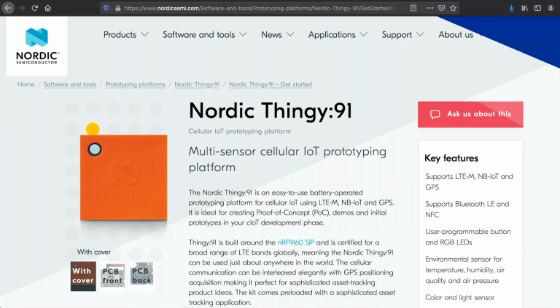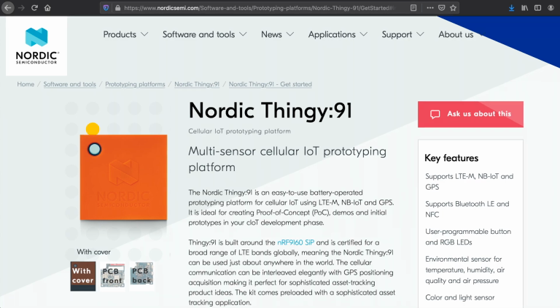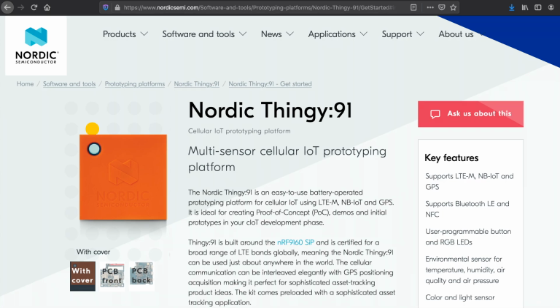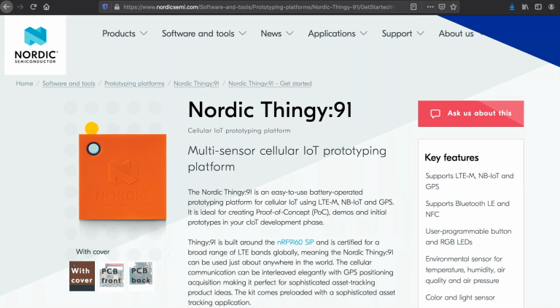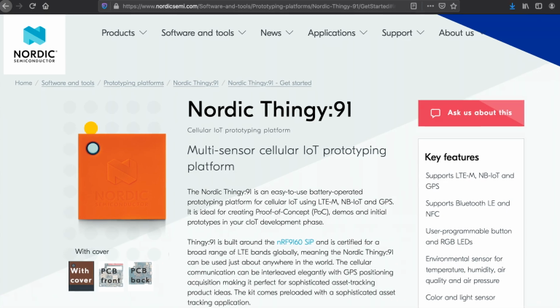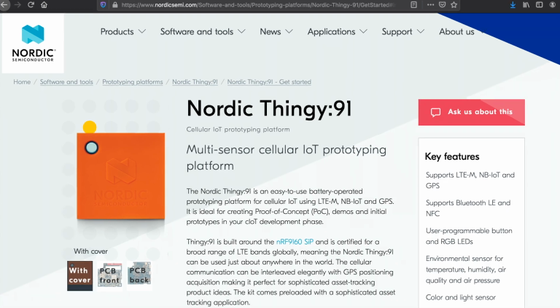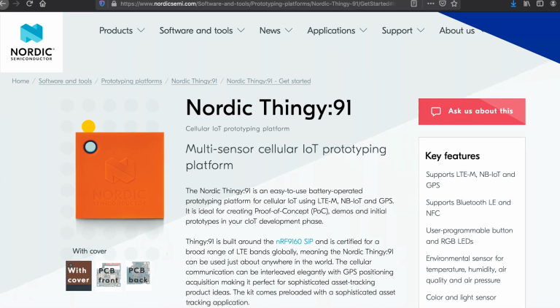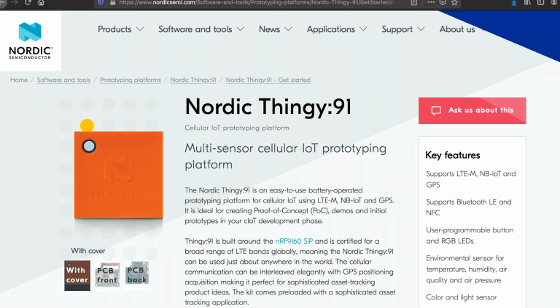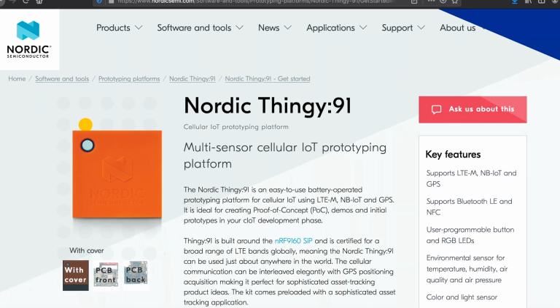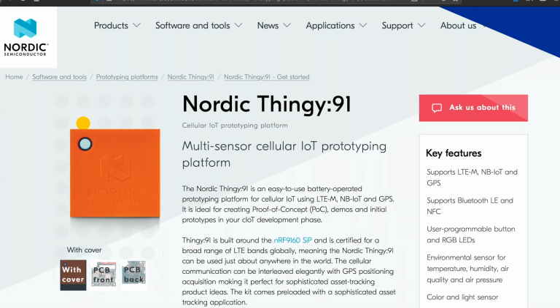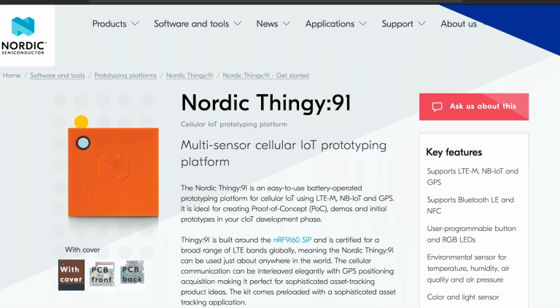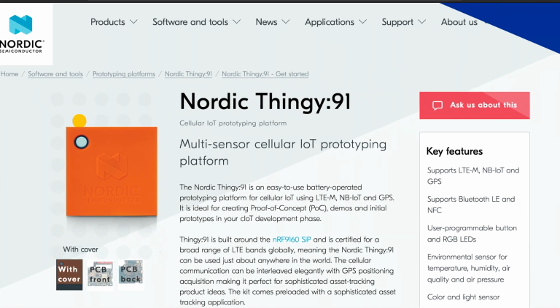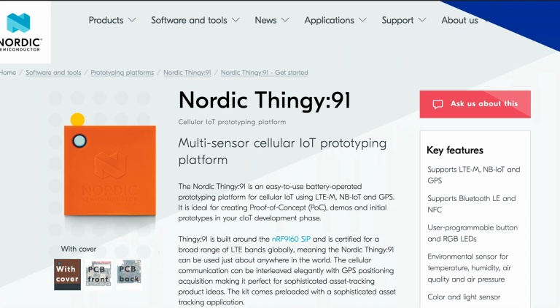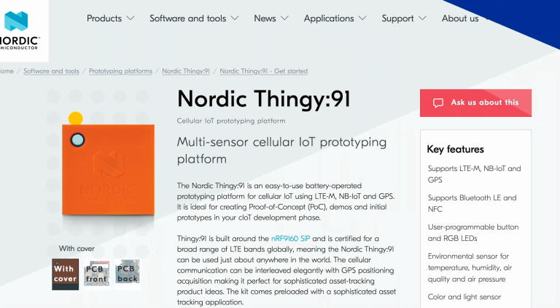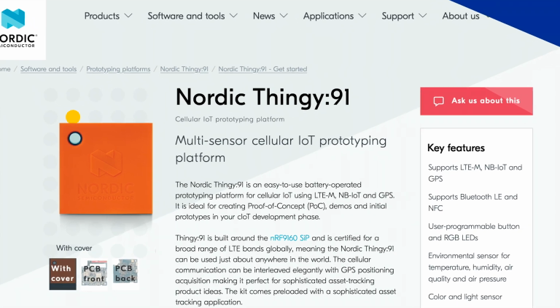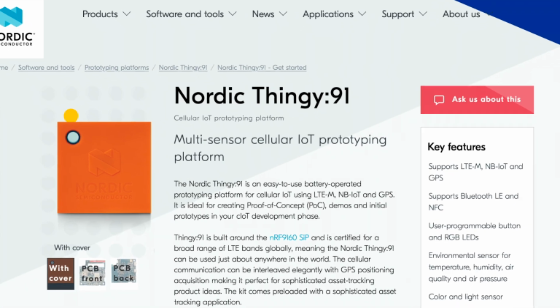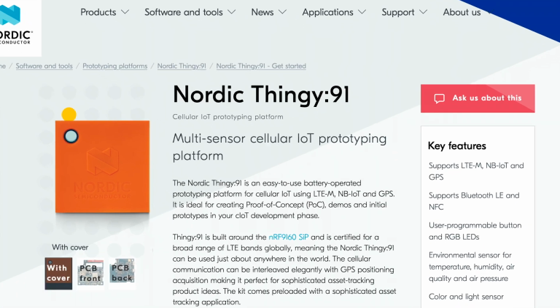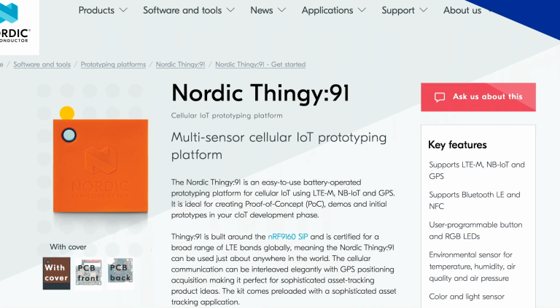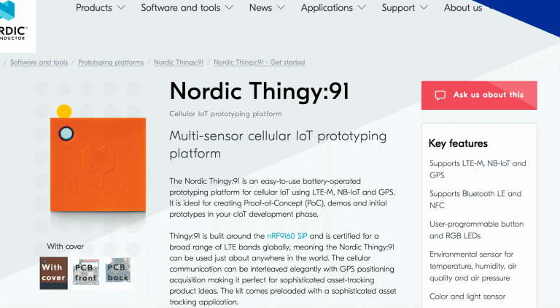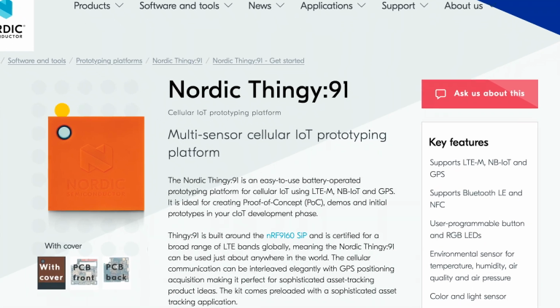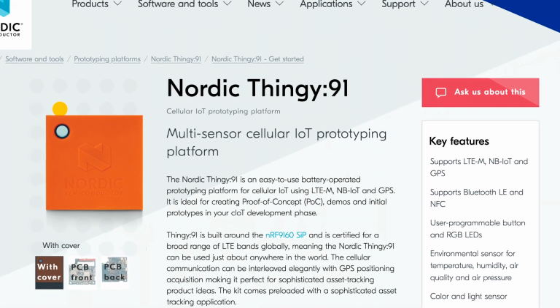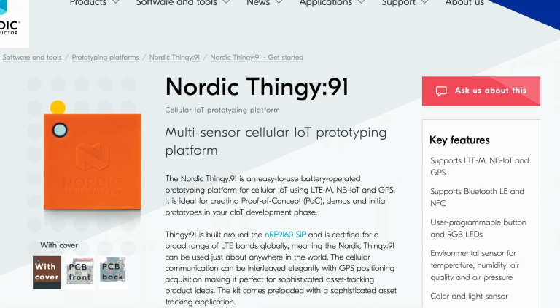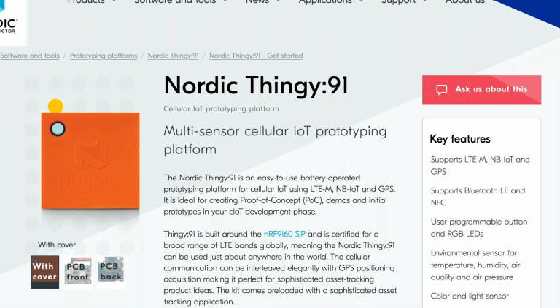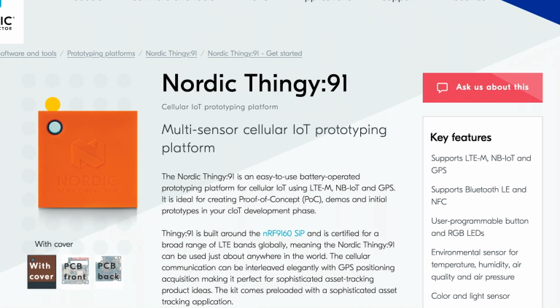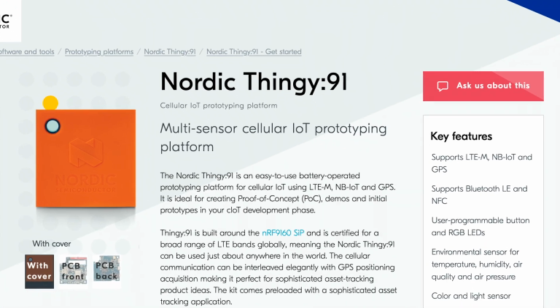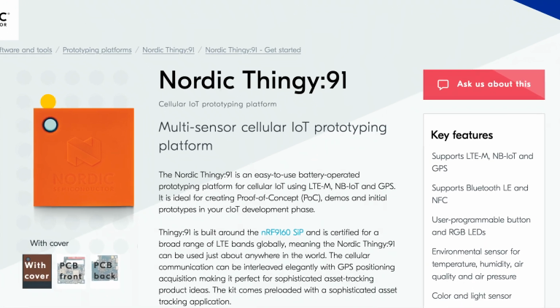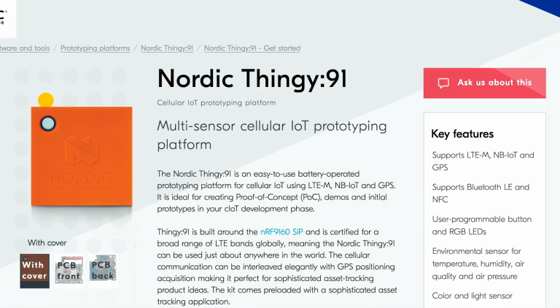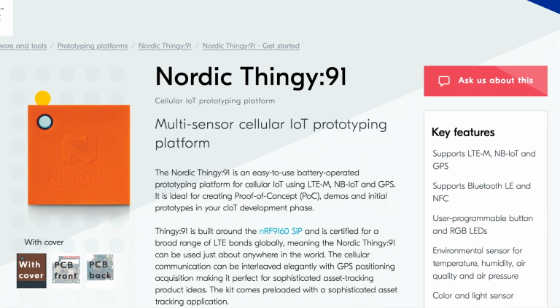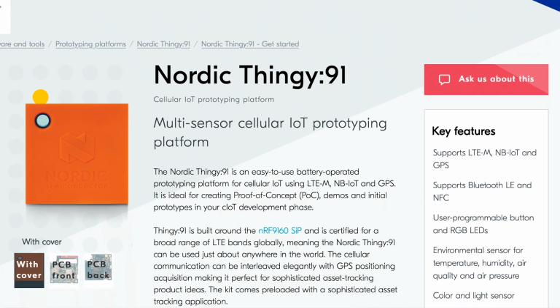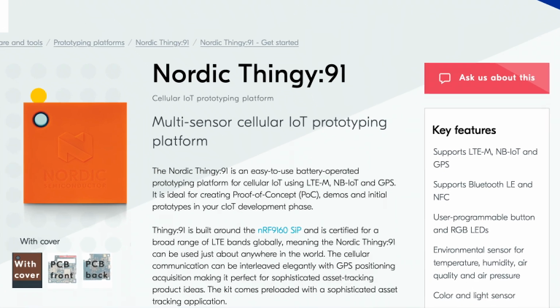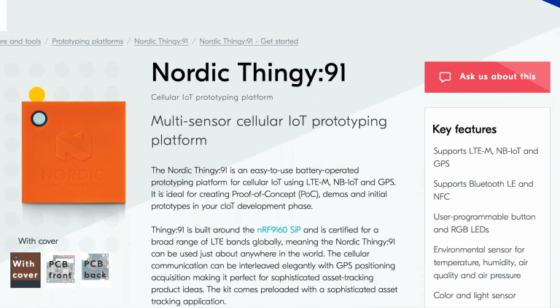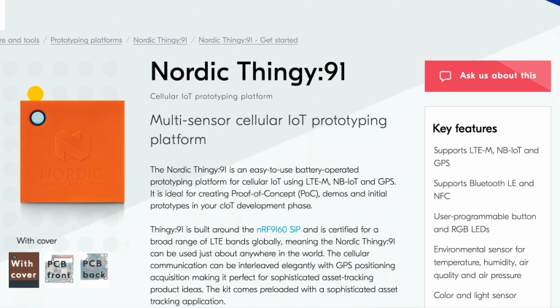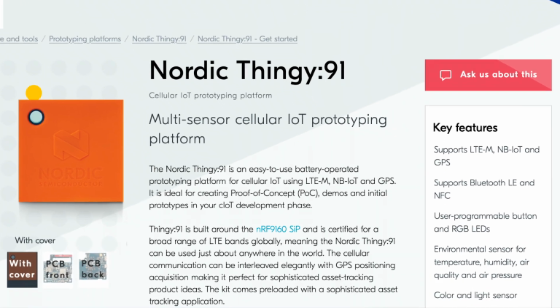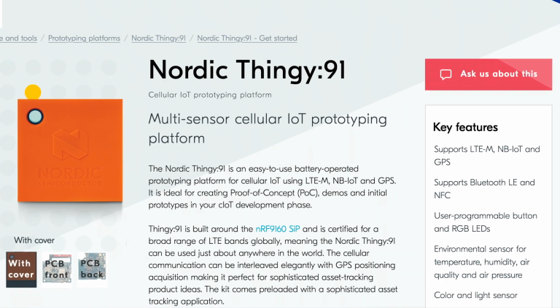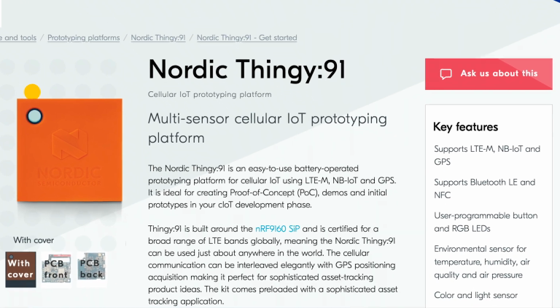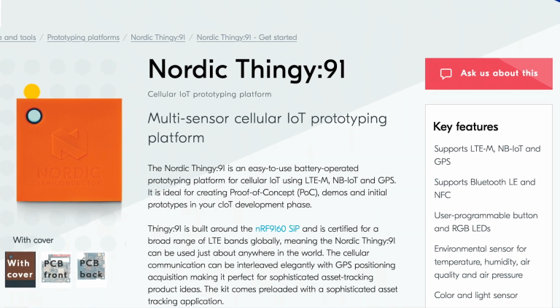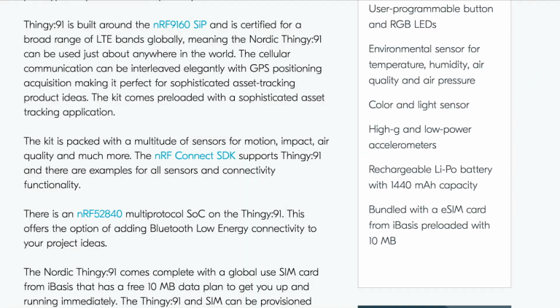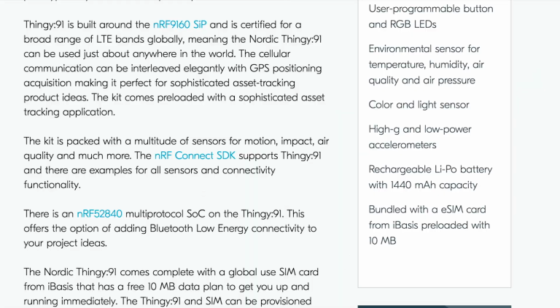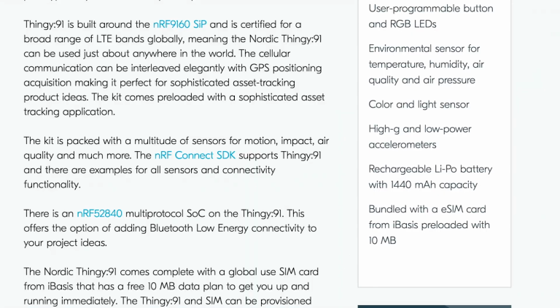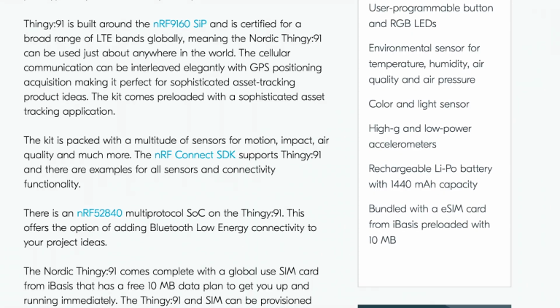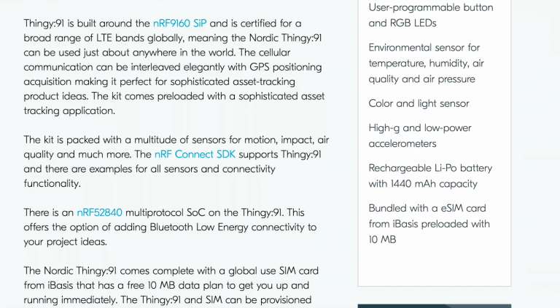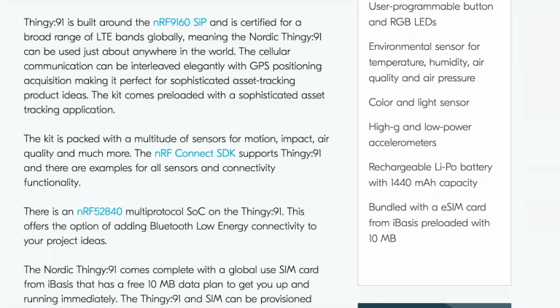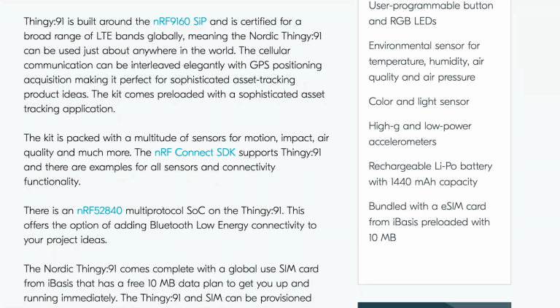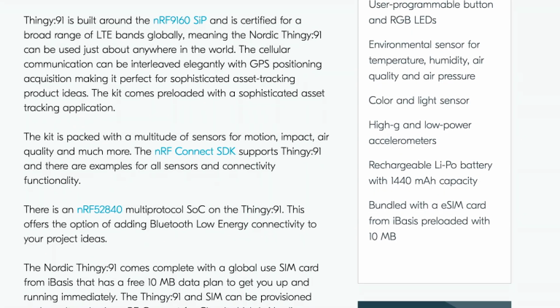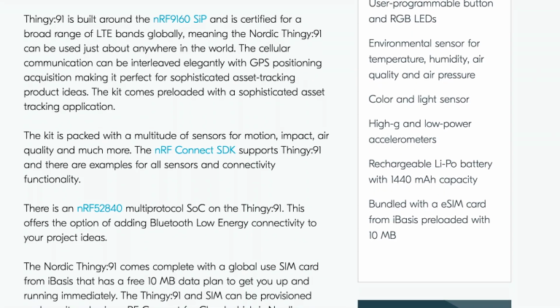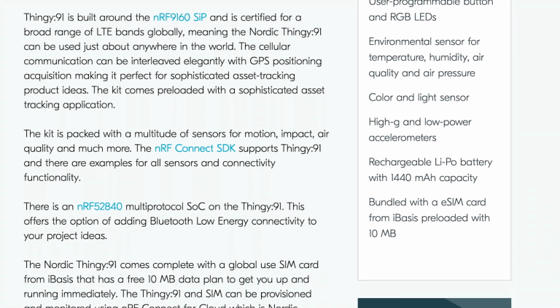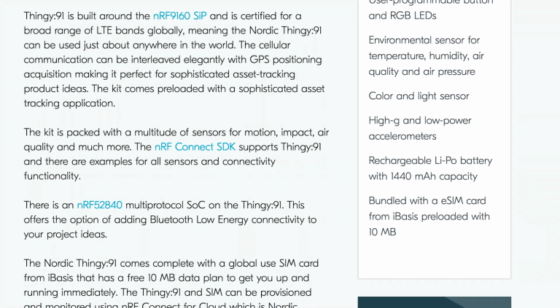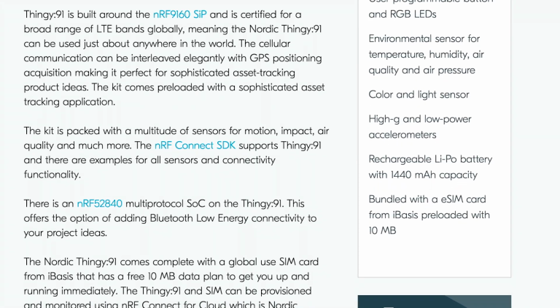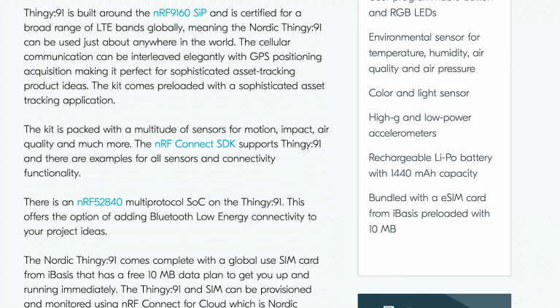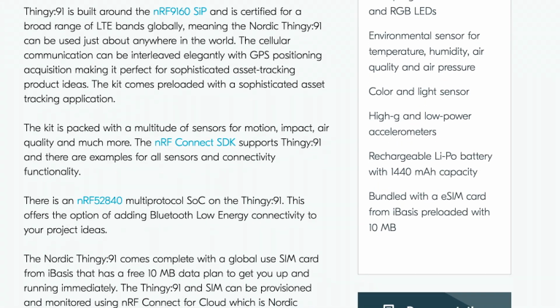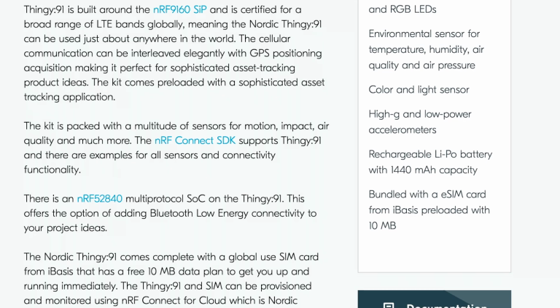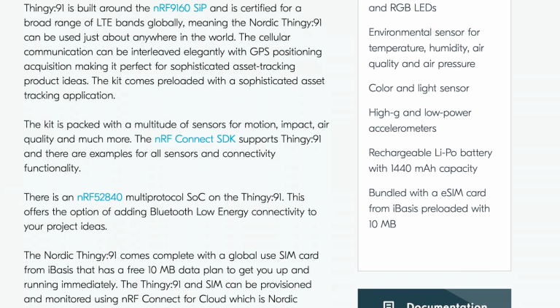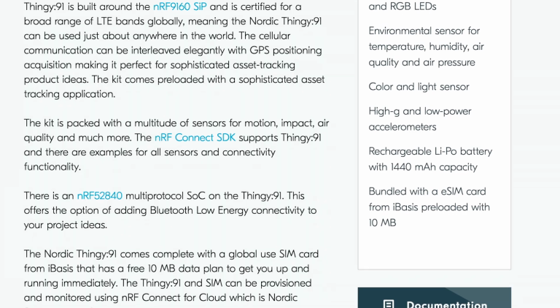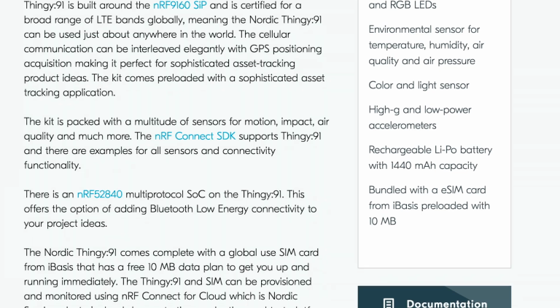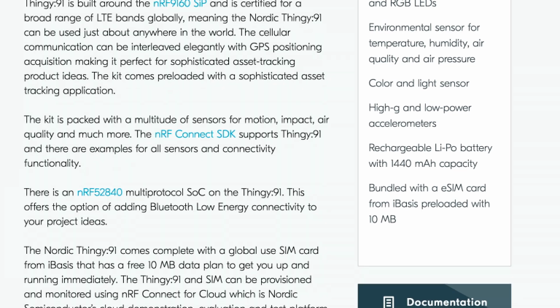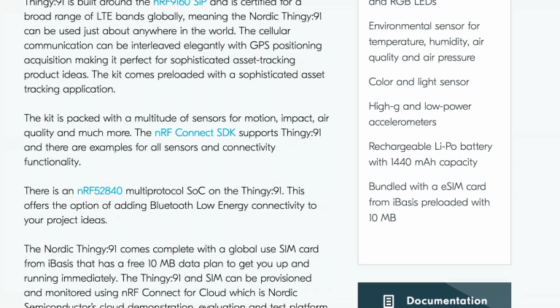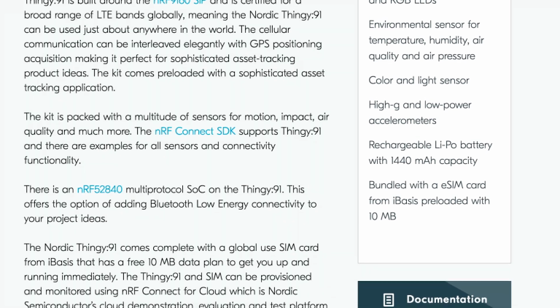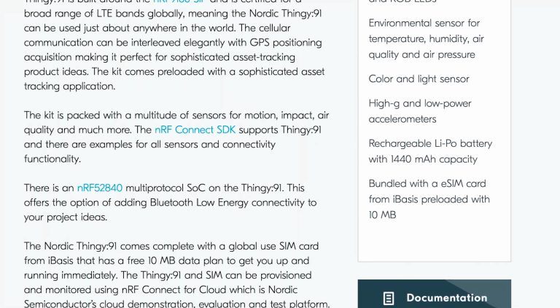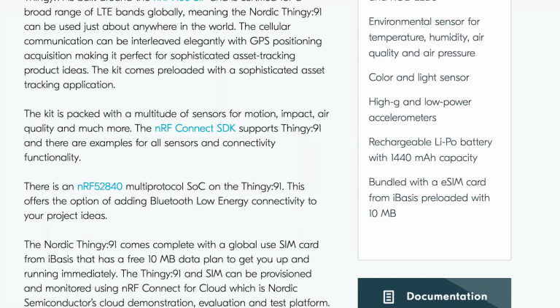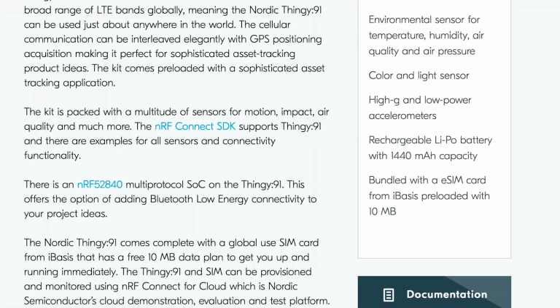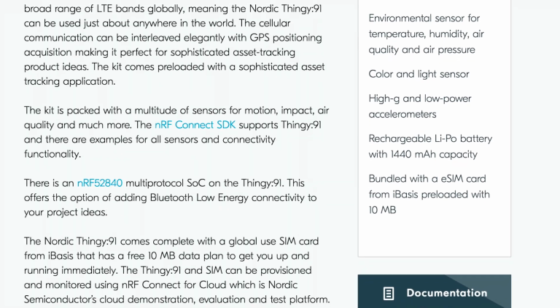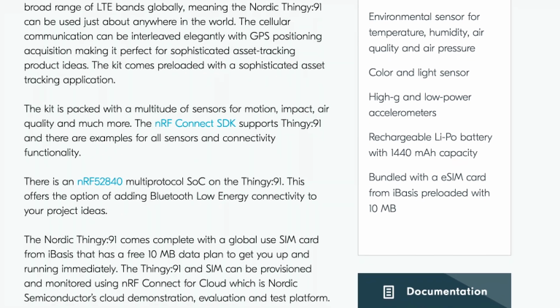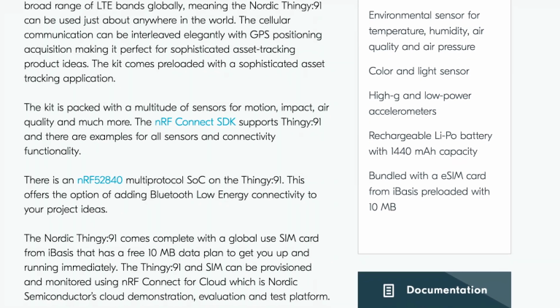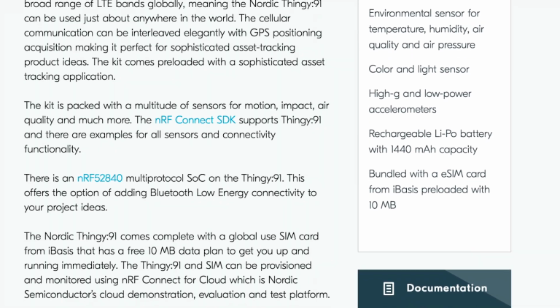What's up, Hacksters? Today we're taking a look at the Nordic Thingy 91, which is a cellular IoT development kit from Nordic Semiconductor.